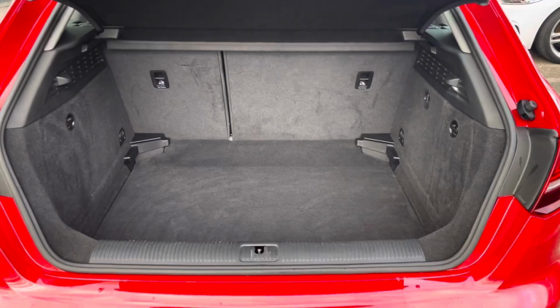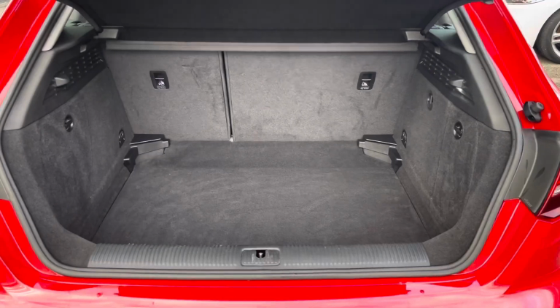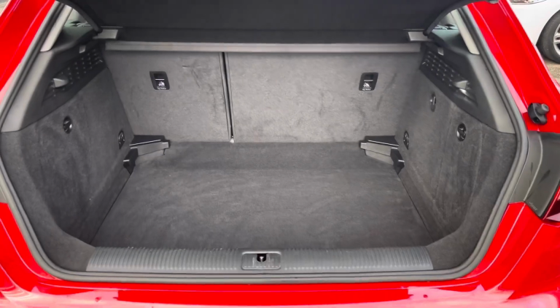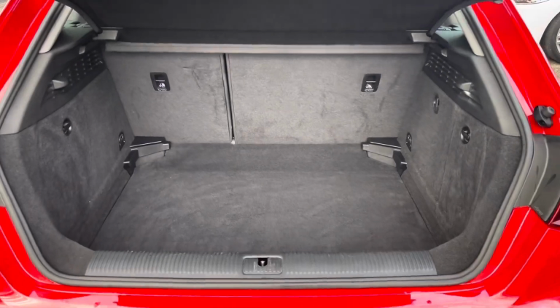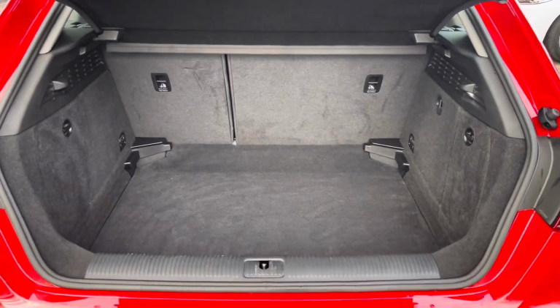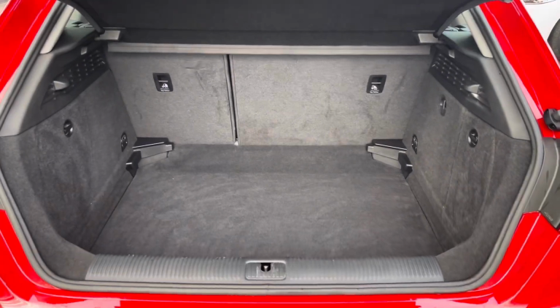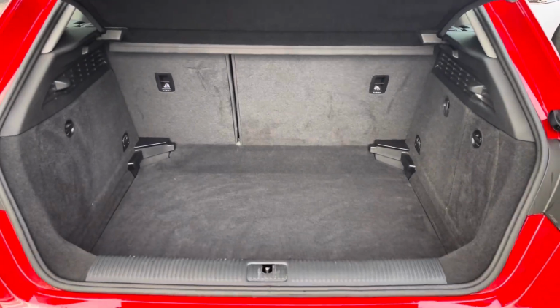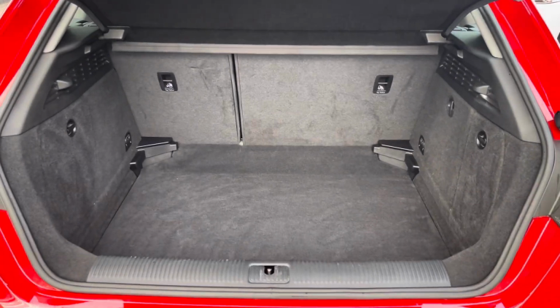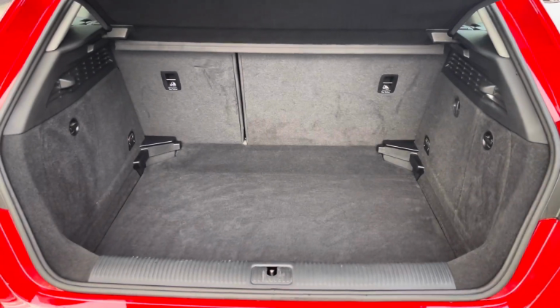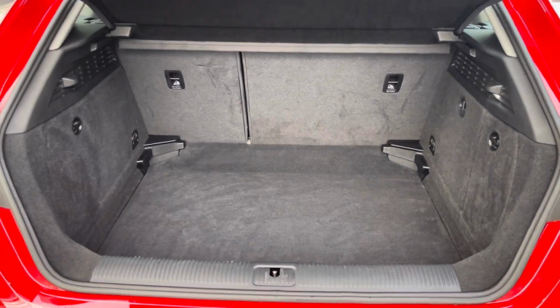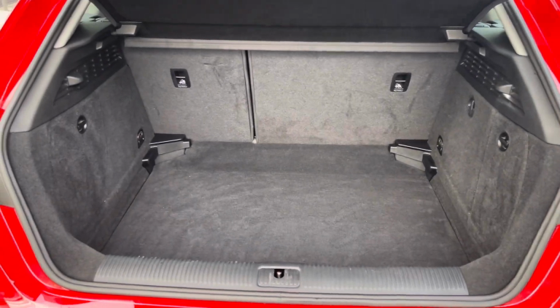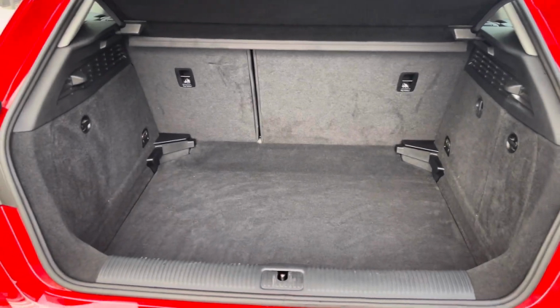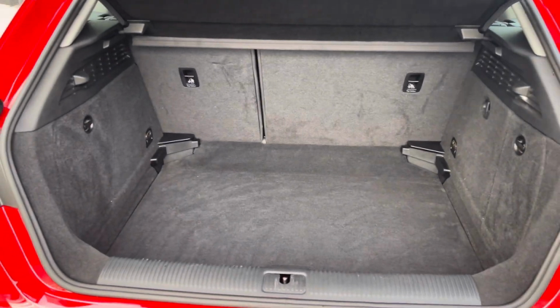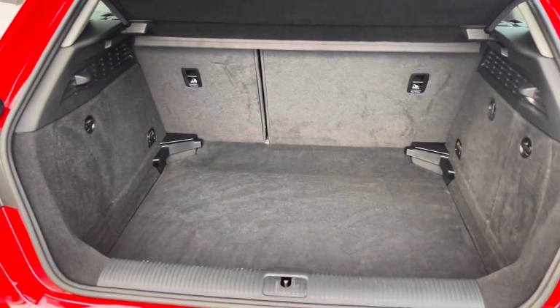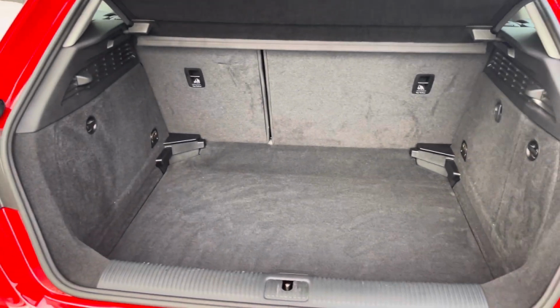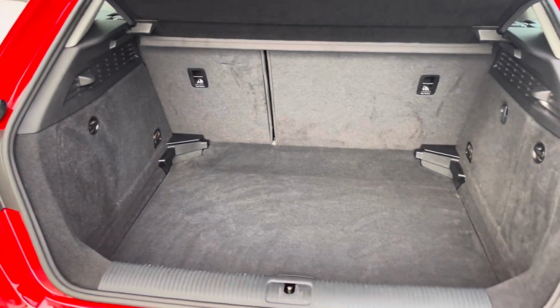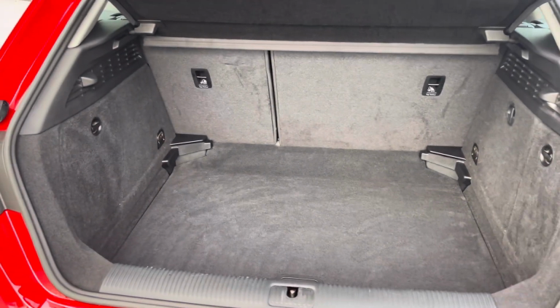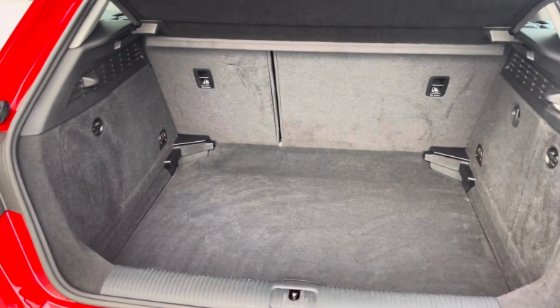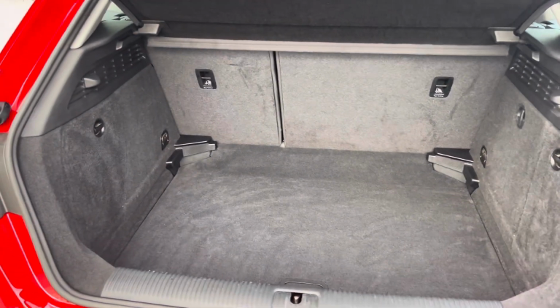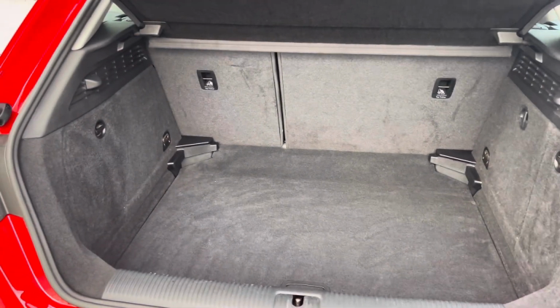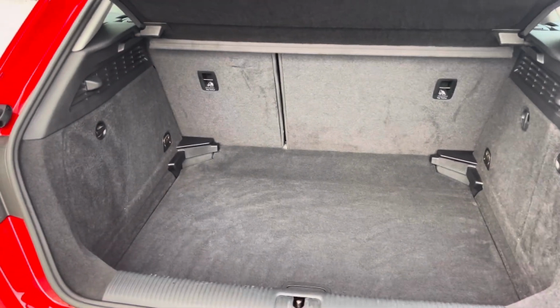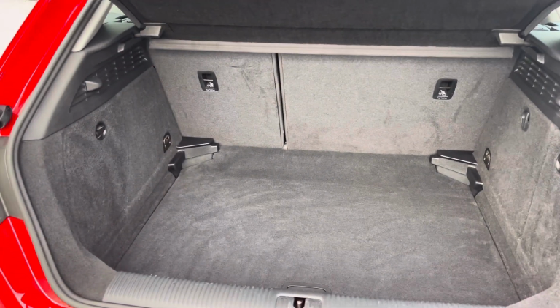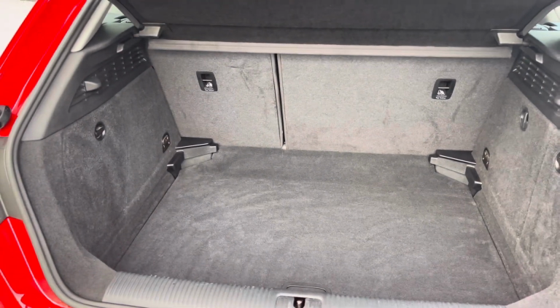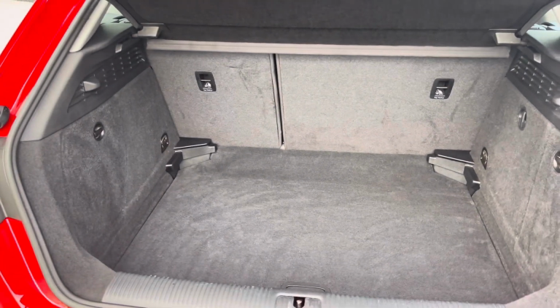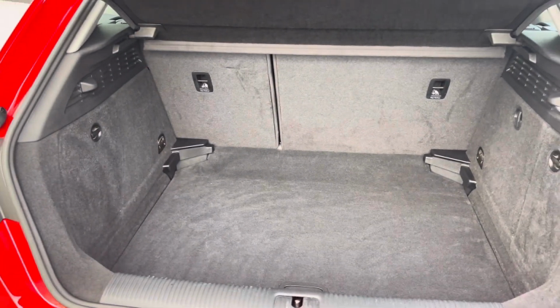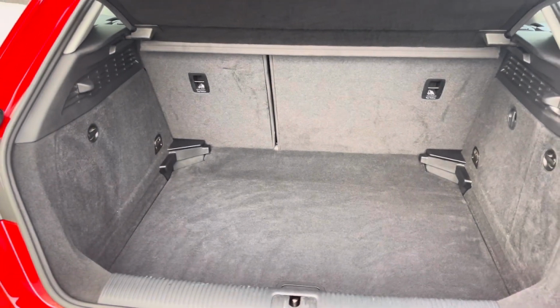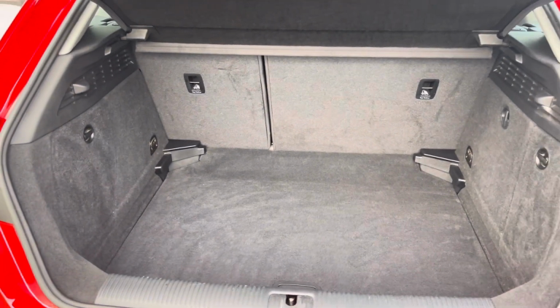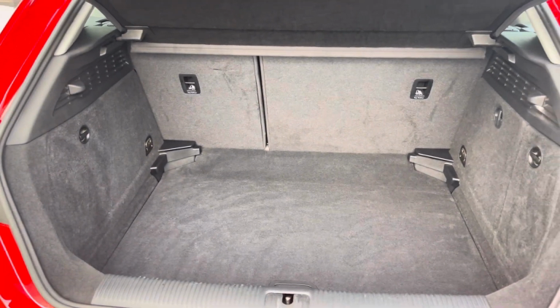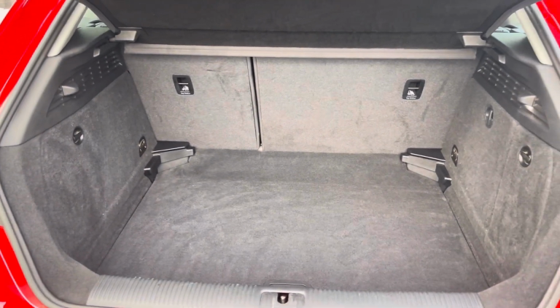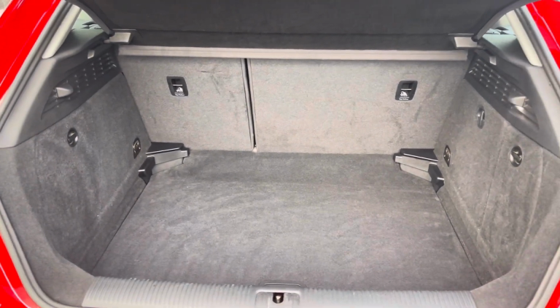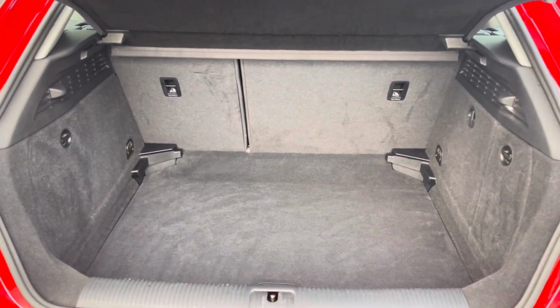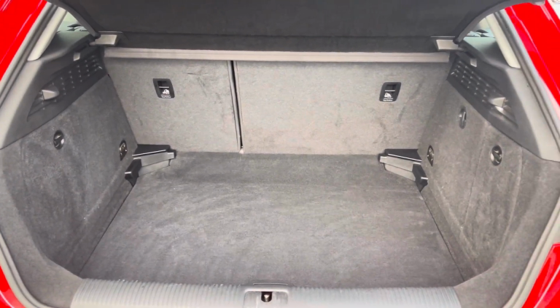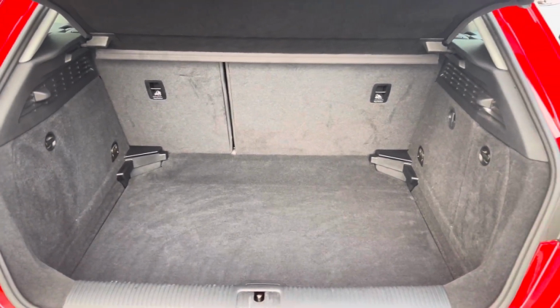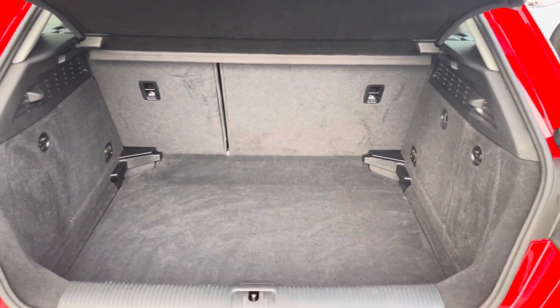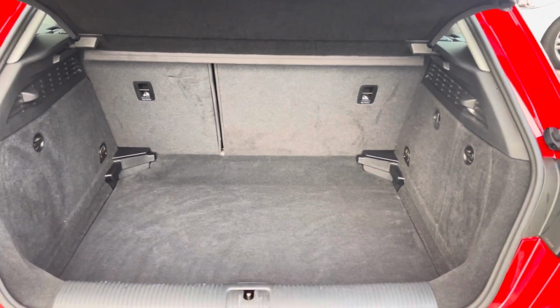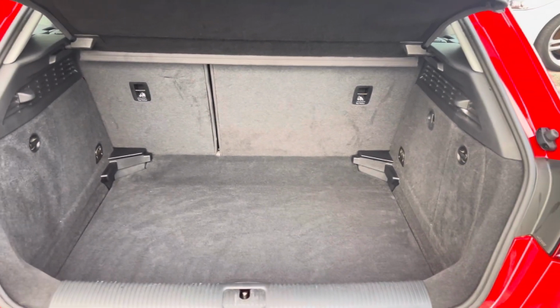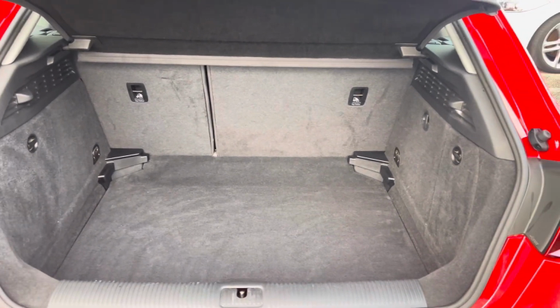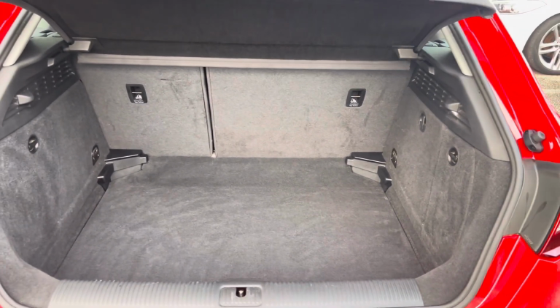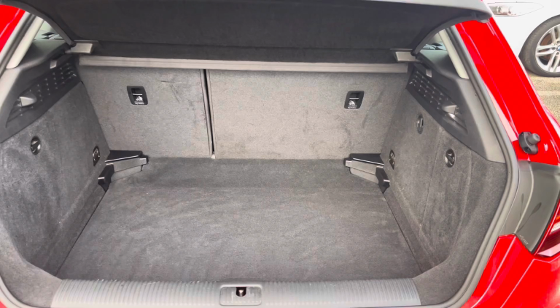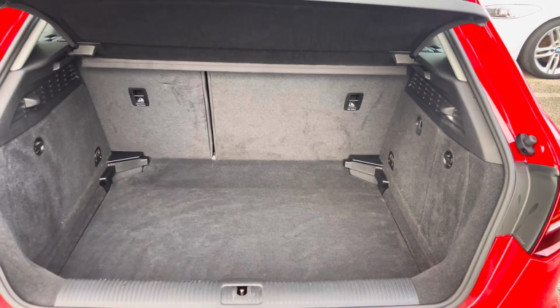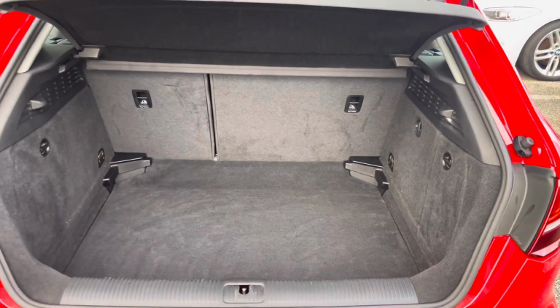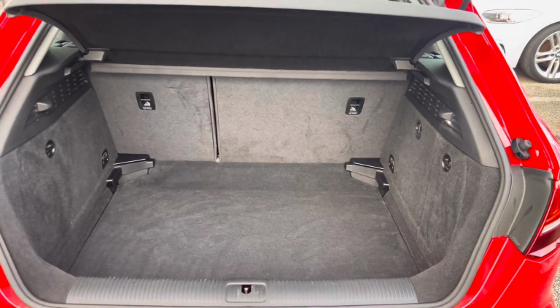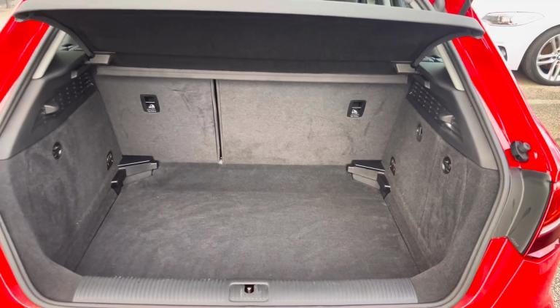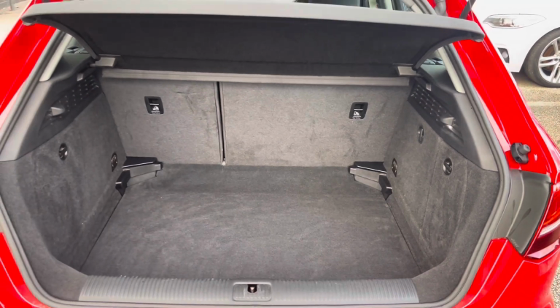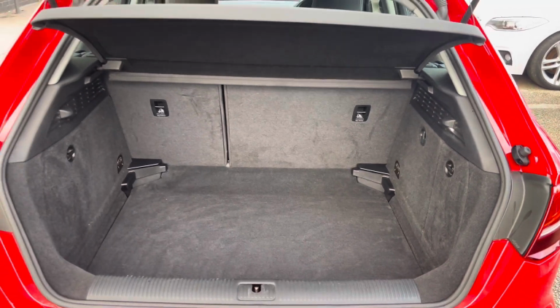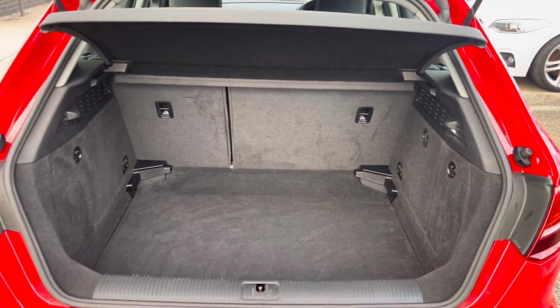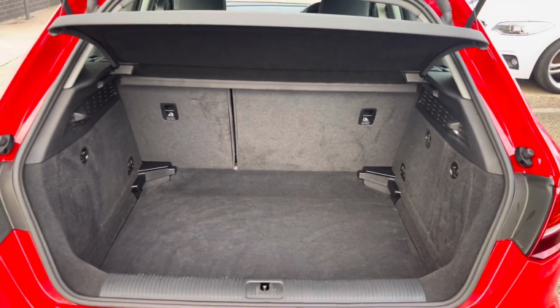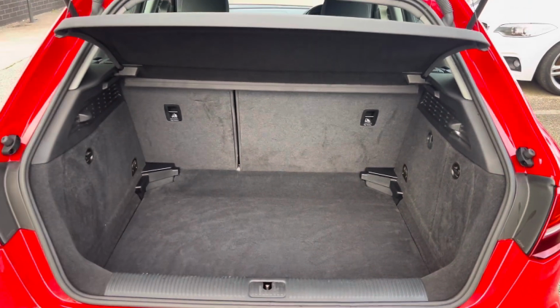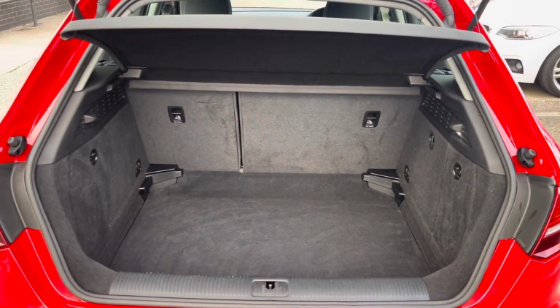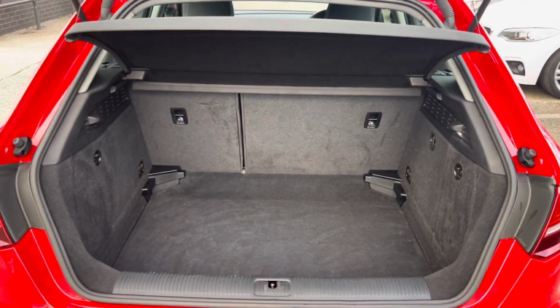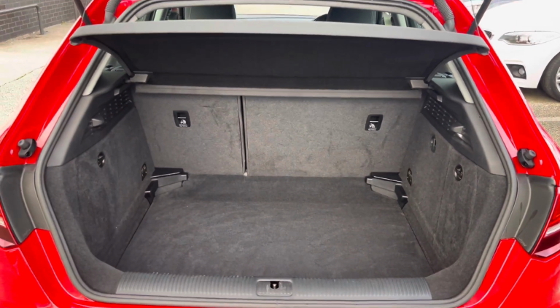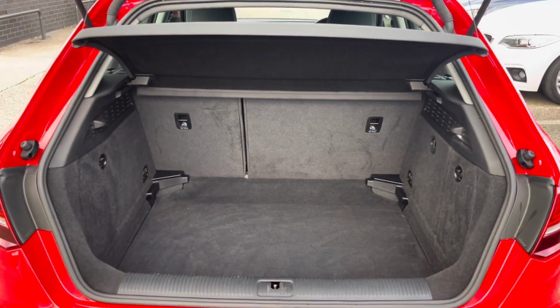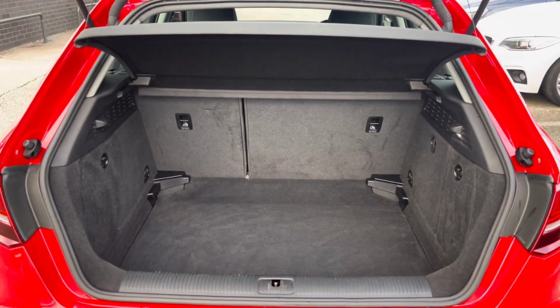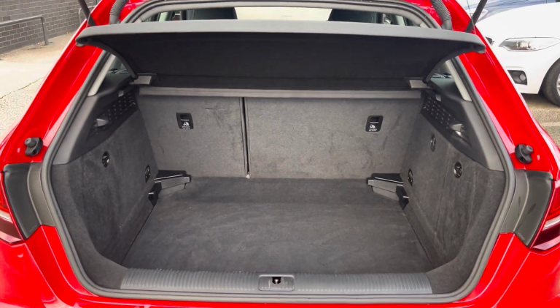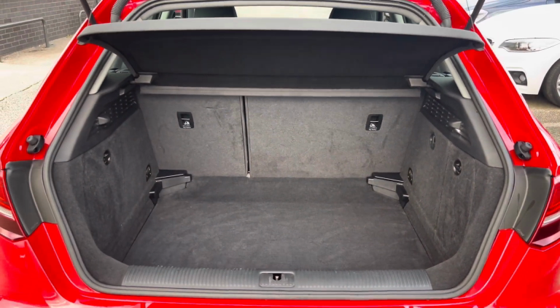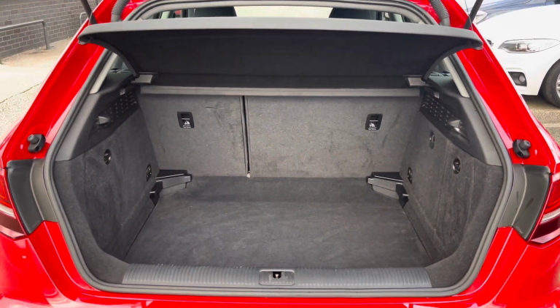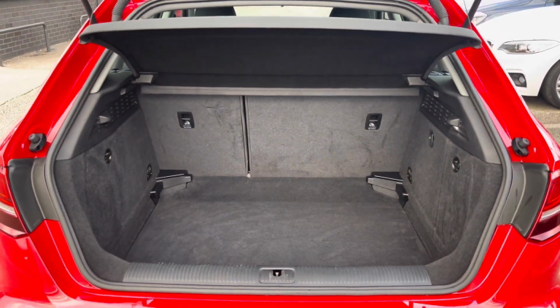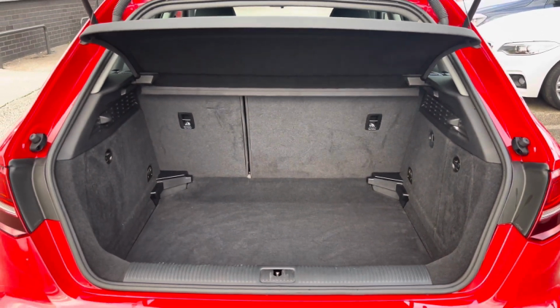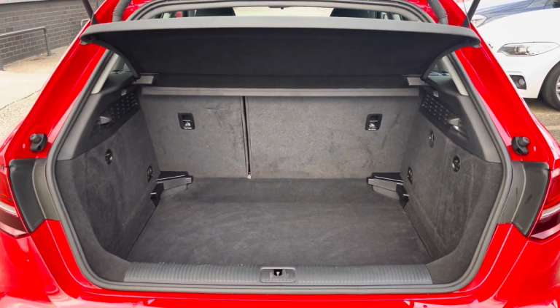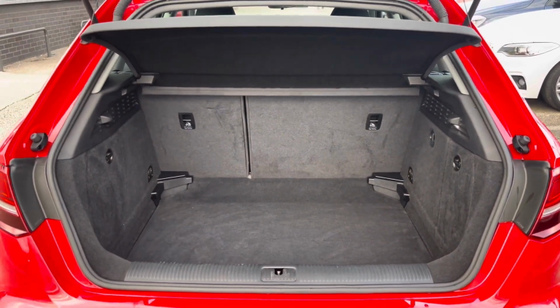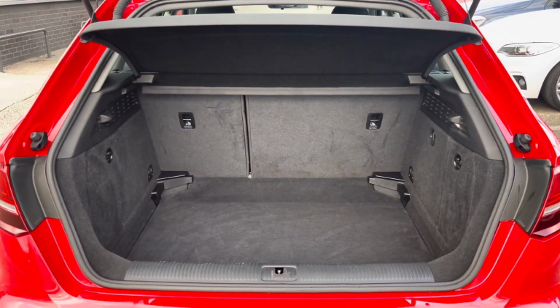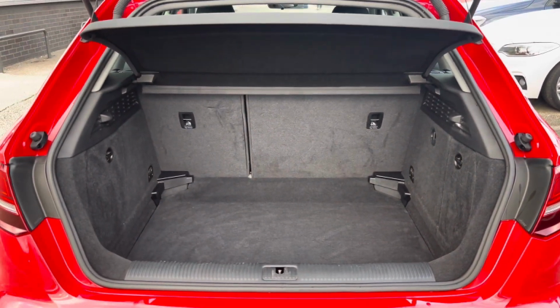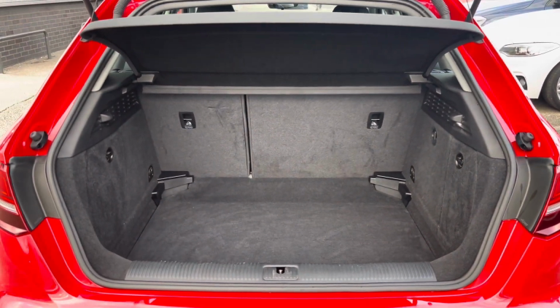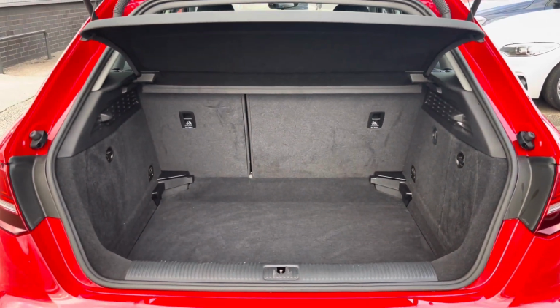Moving to your boot, you have a substantial amount of boot space. You could easily fit in a medium-sized suitcase or perhaps several bags of shopping.